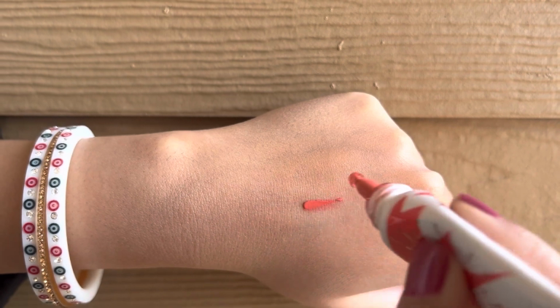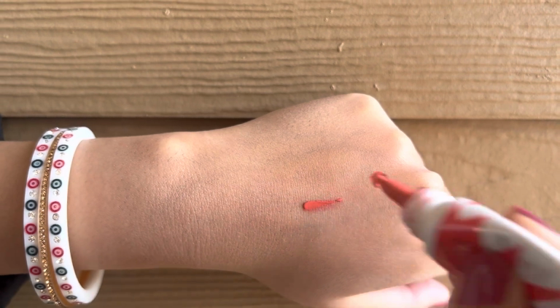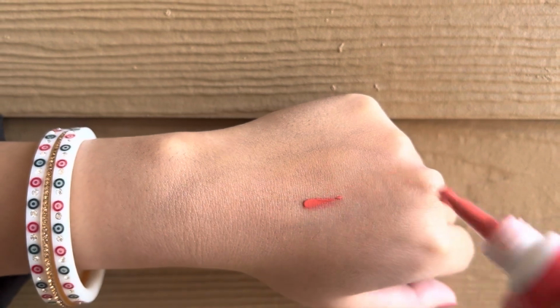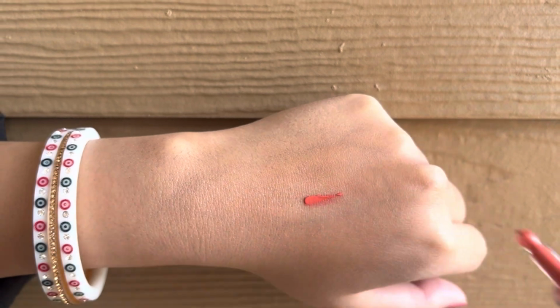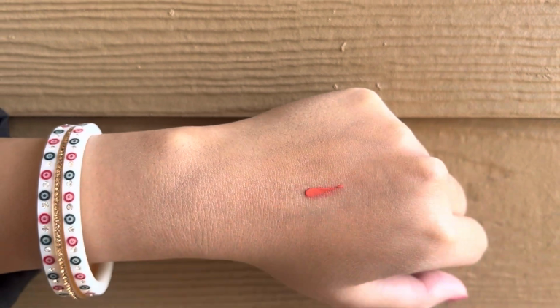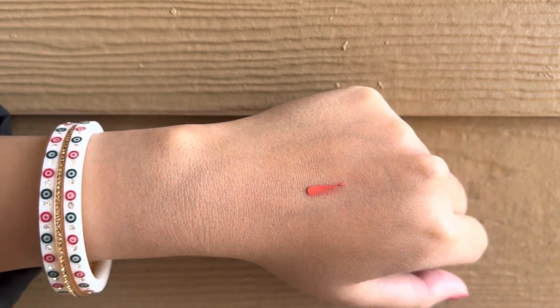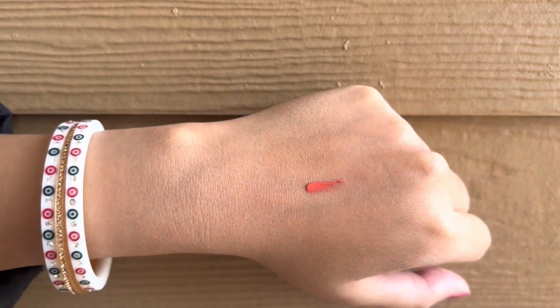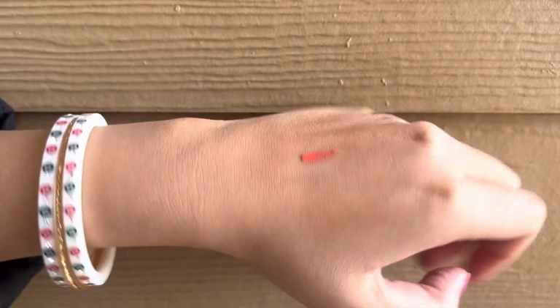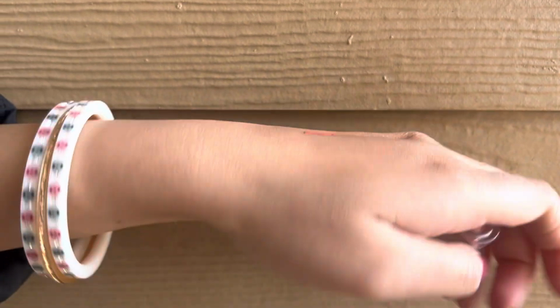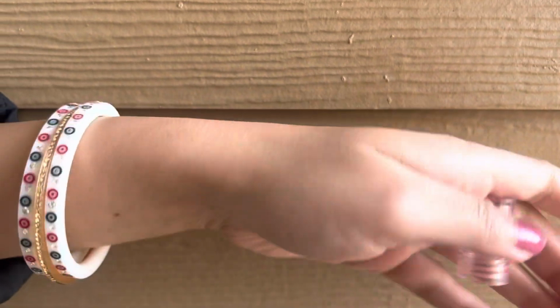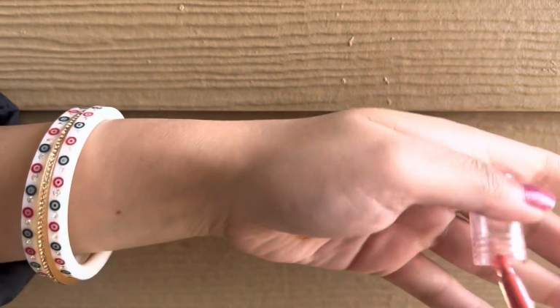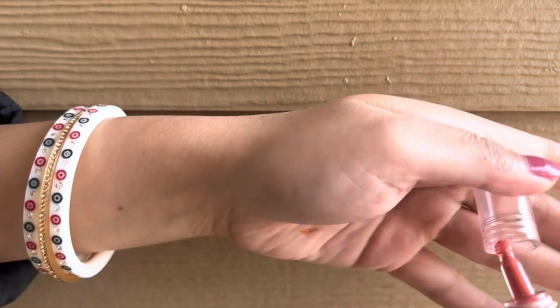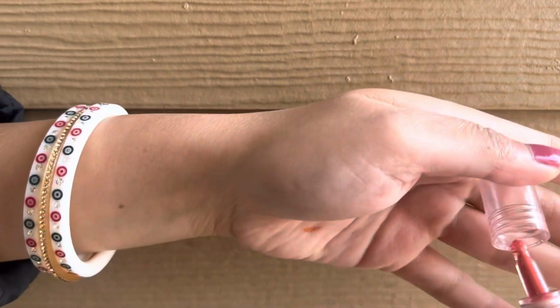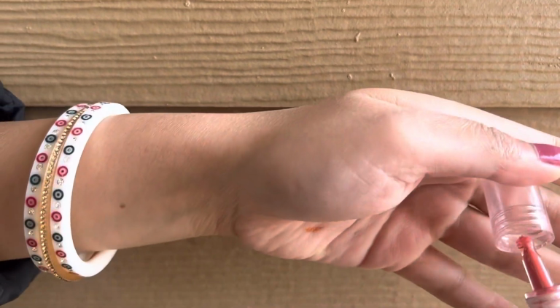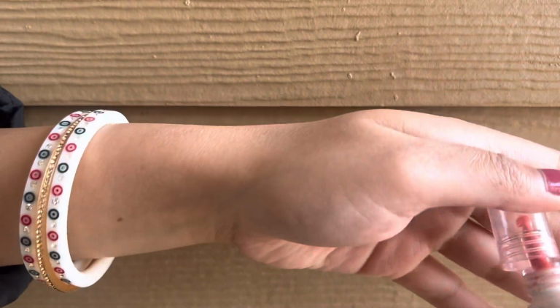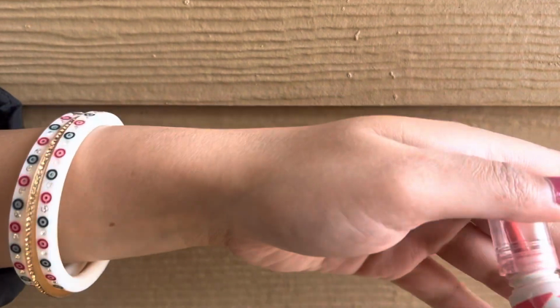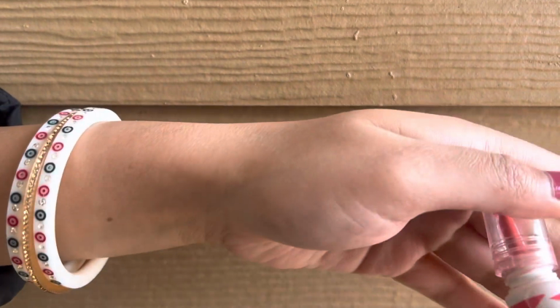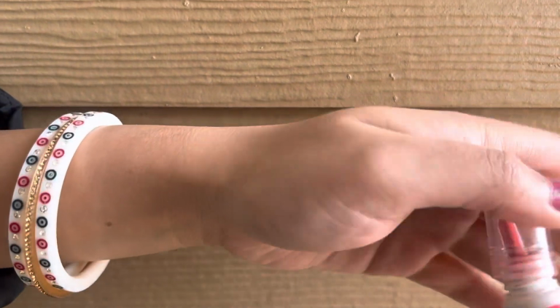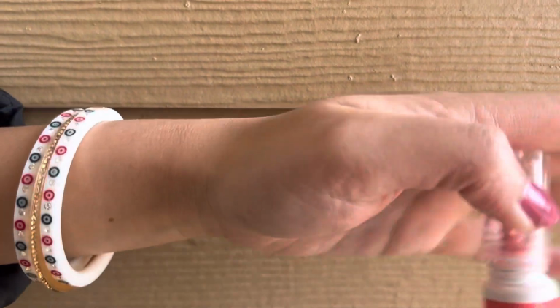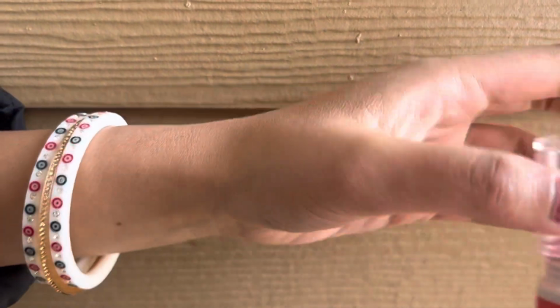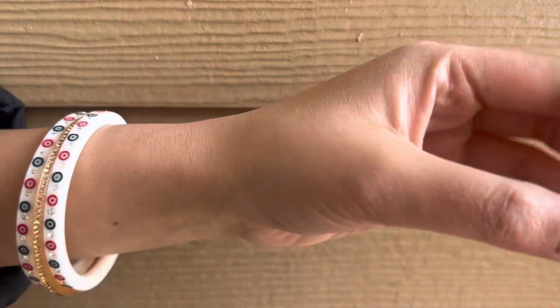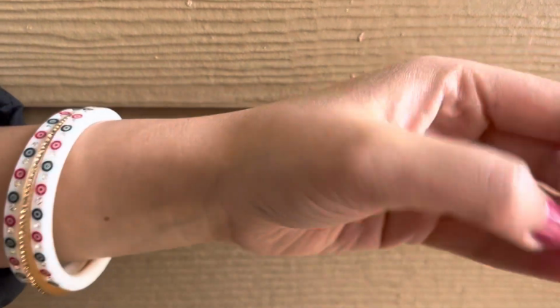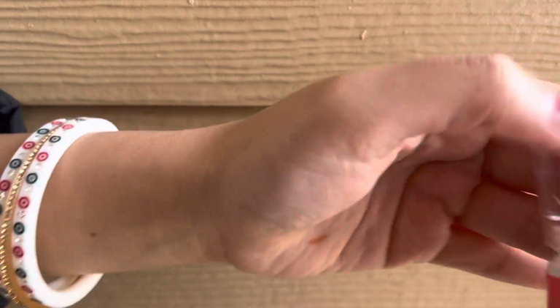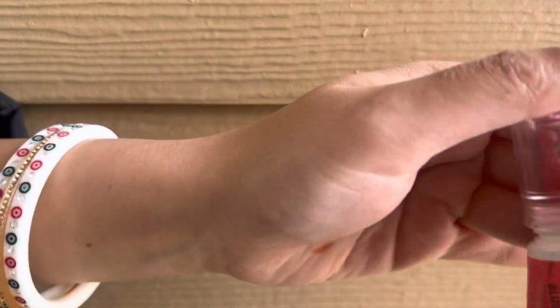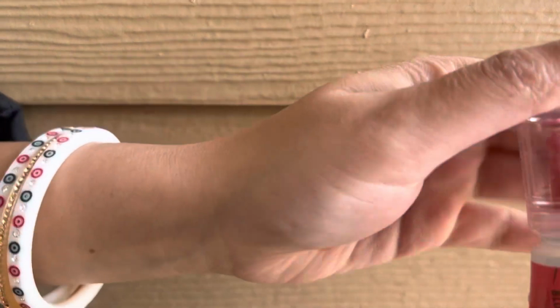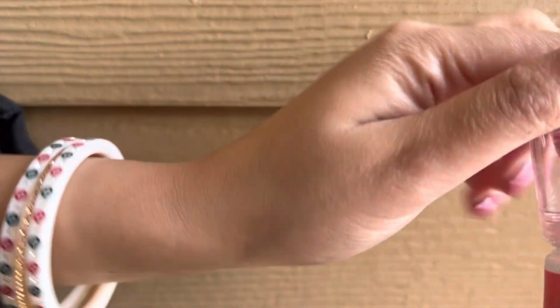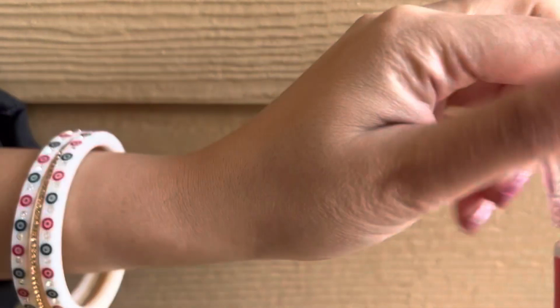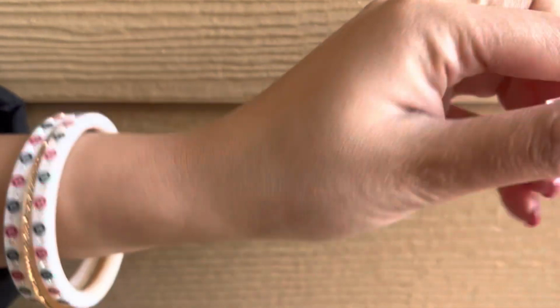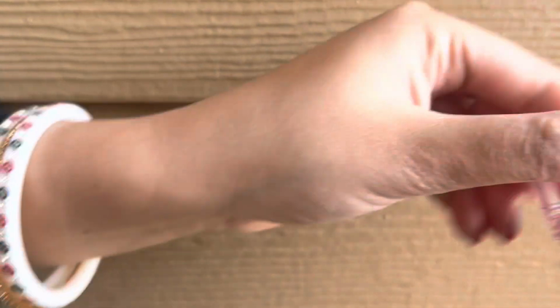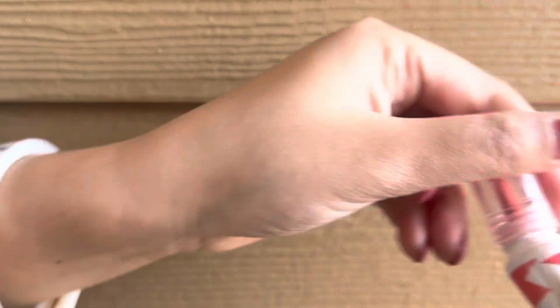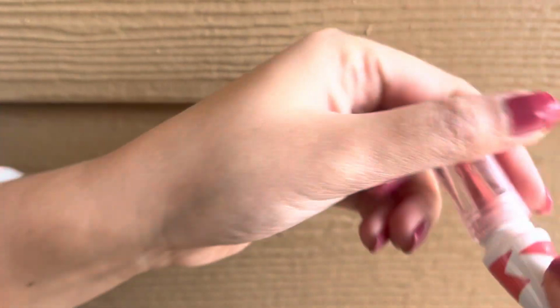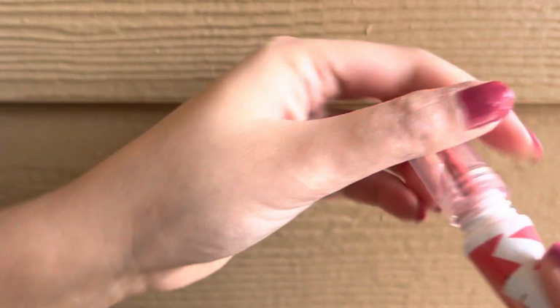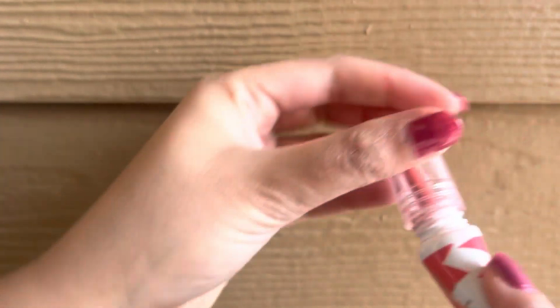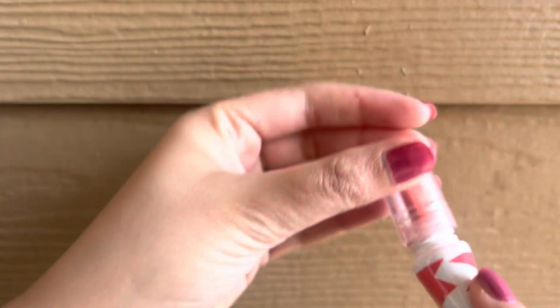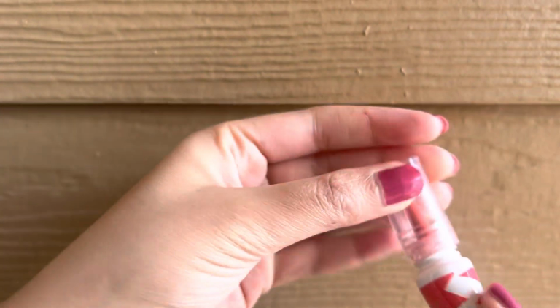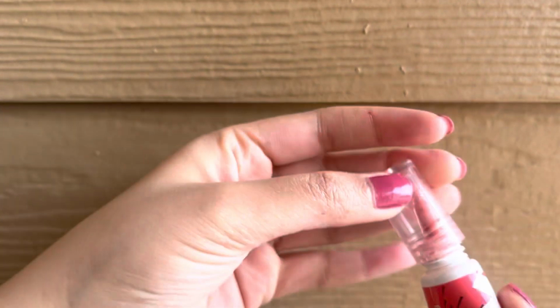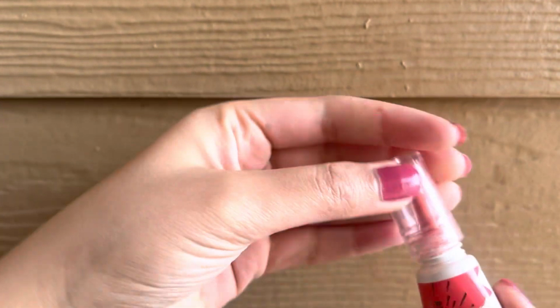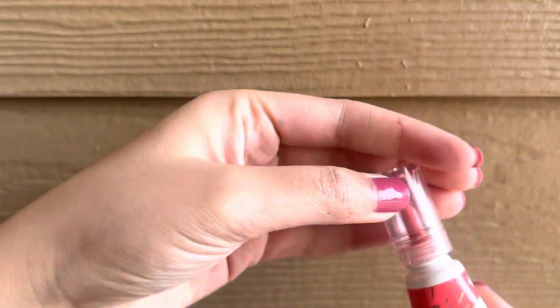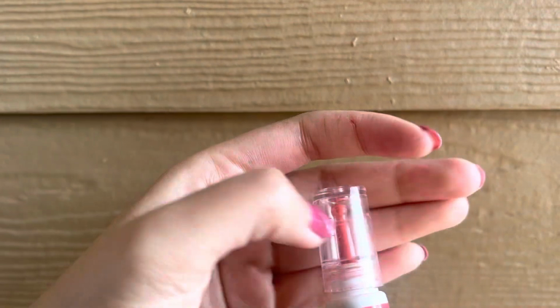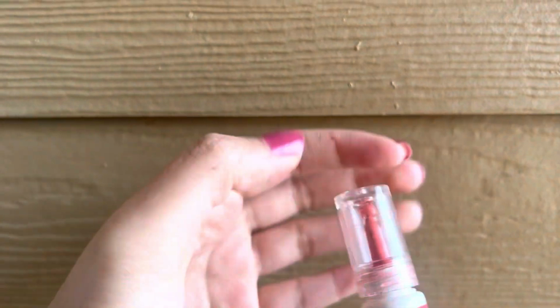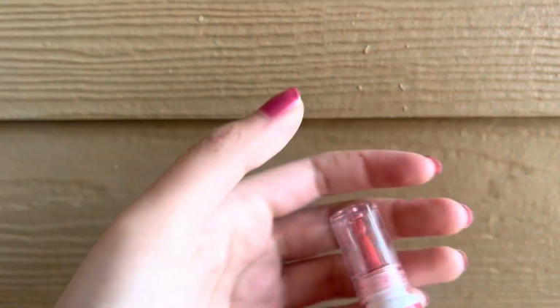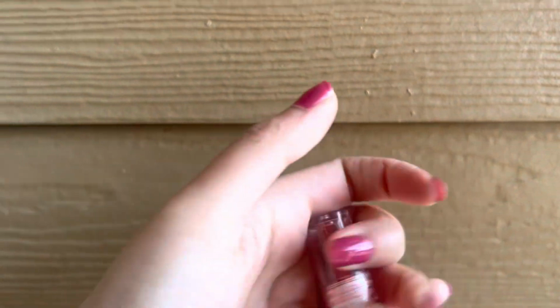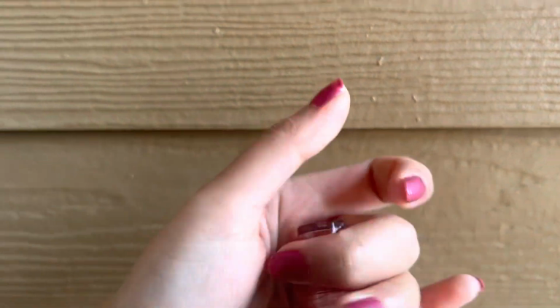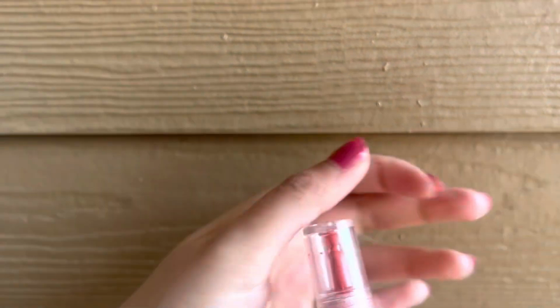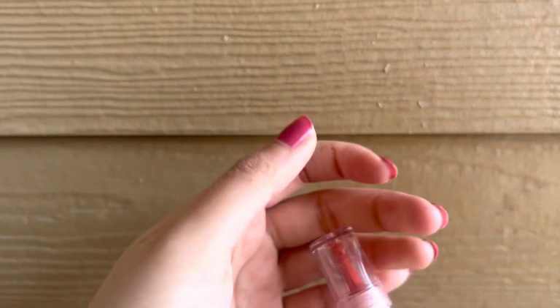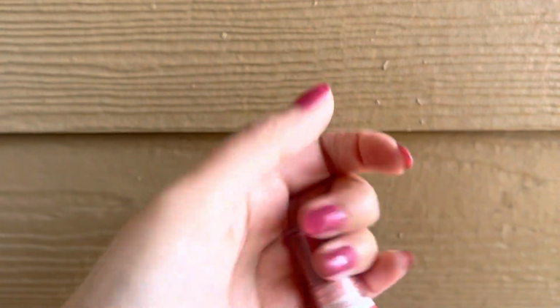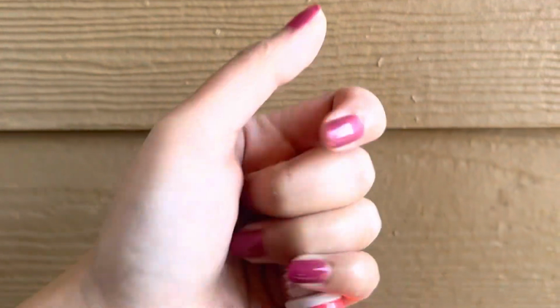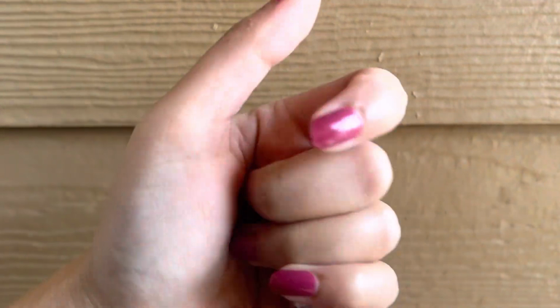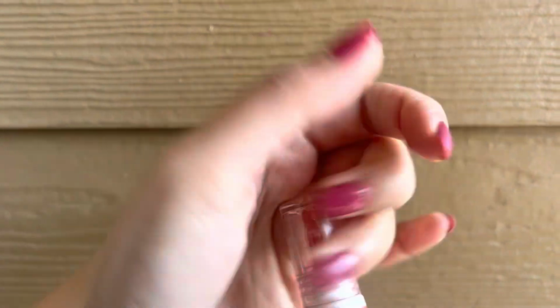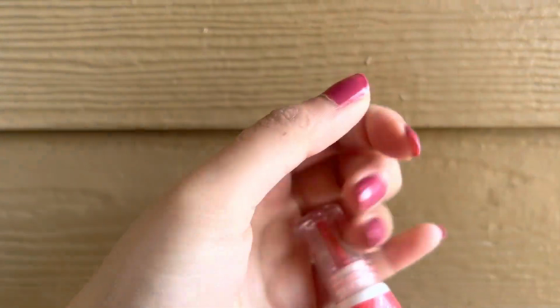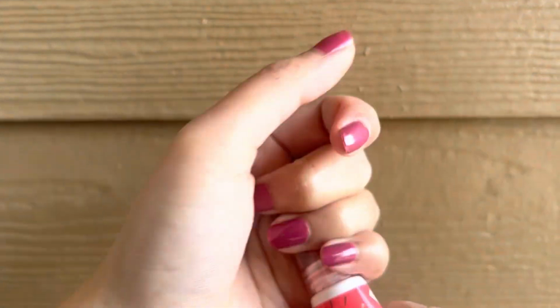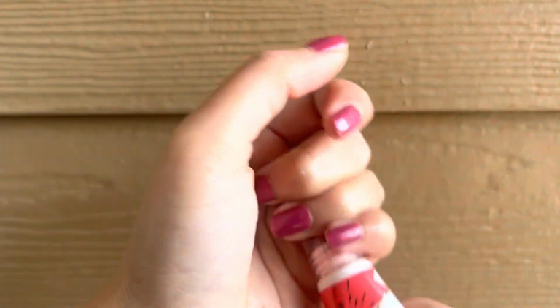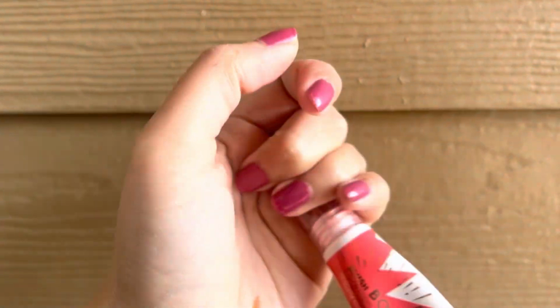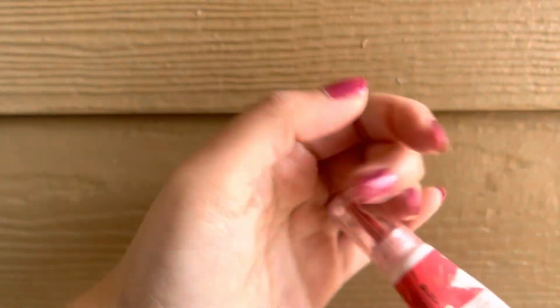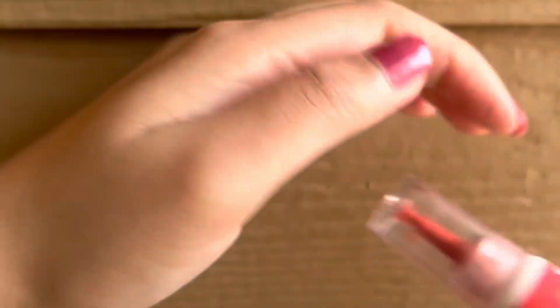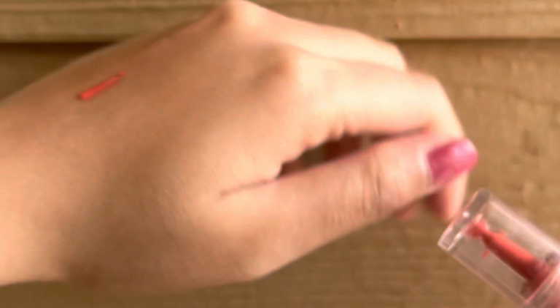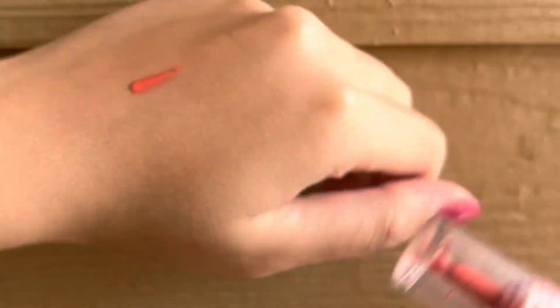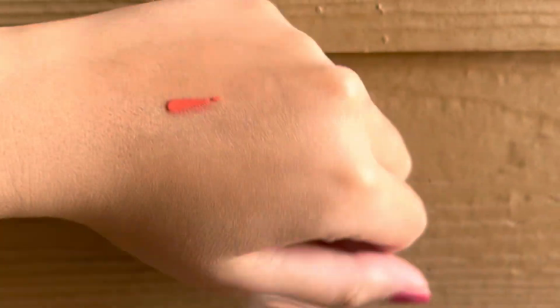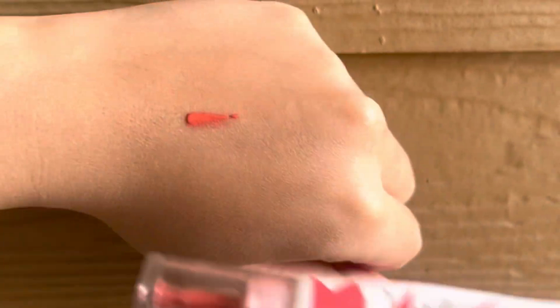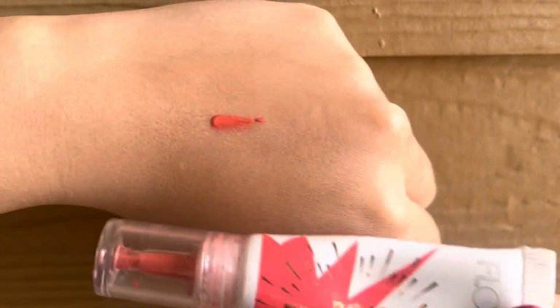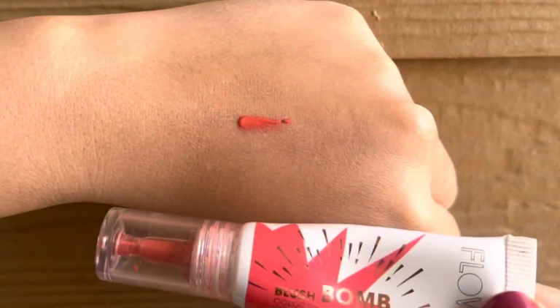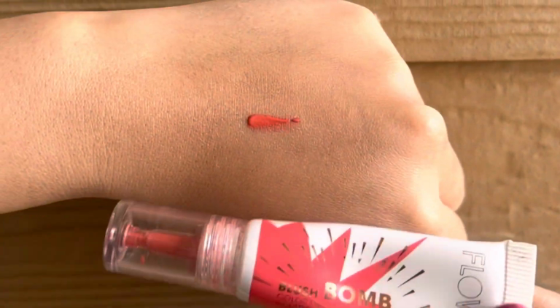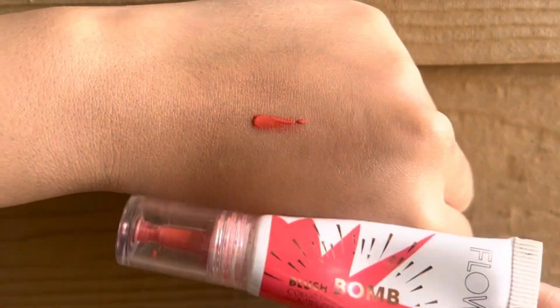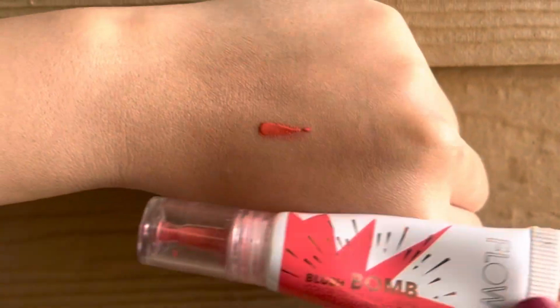So even if you have dusky, medium to fair skin type, you can definitely use this color. This is a very versatile color — it's a little peachy, pink shade.